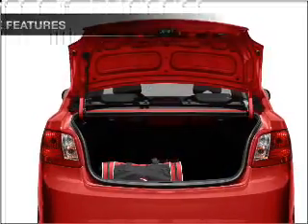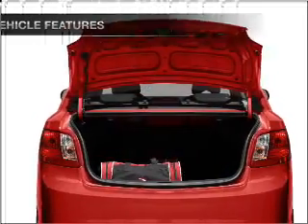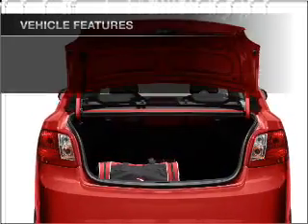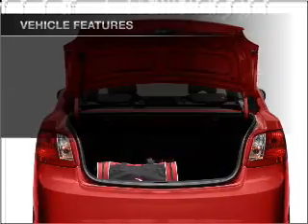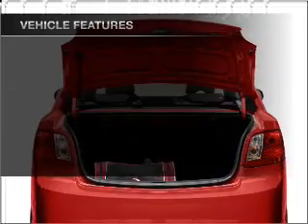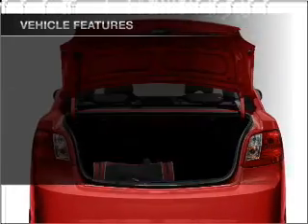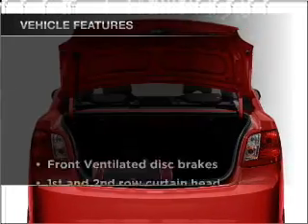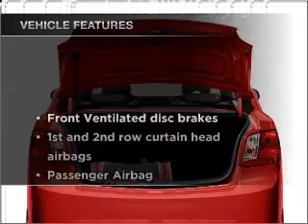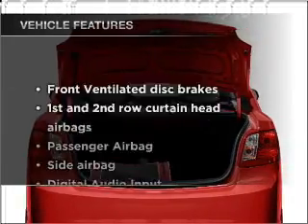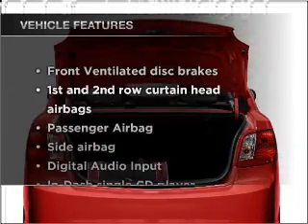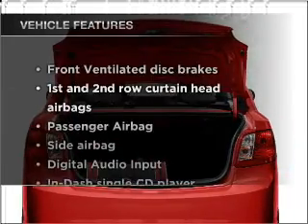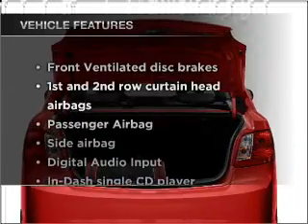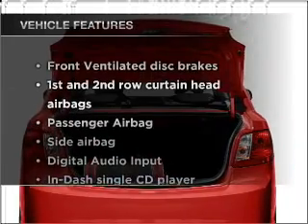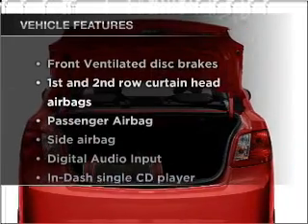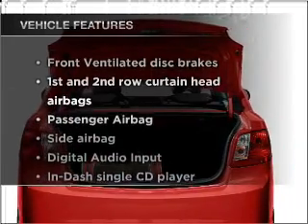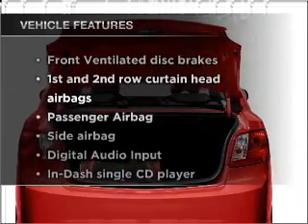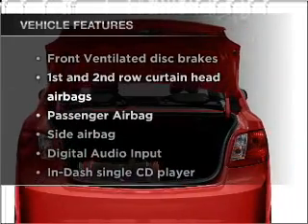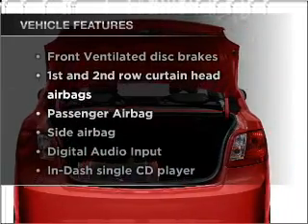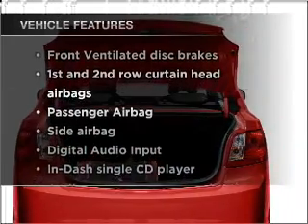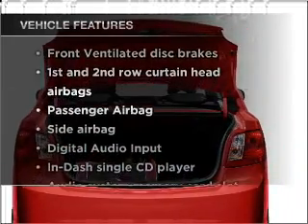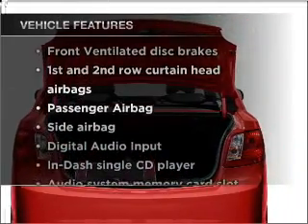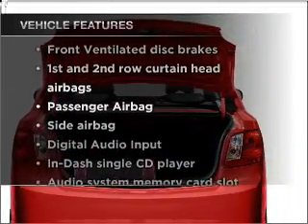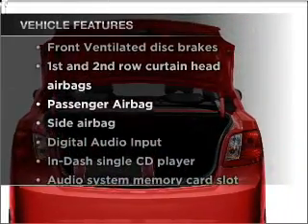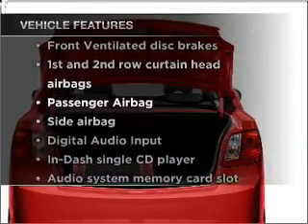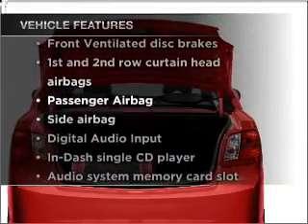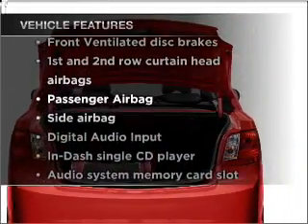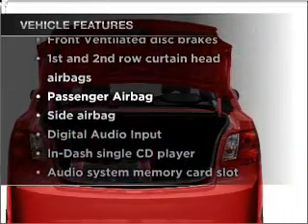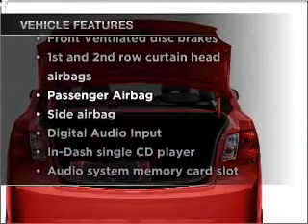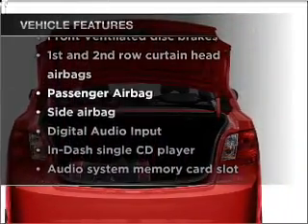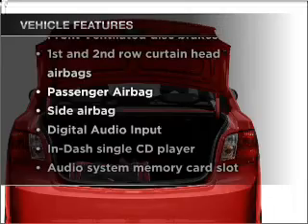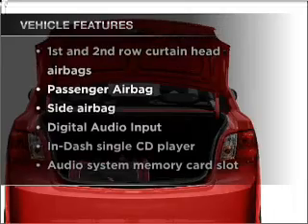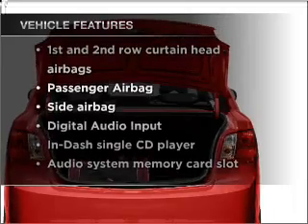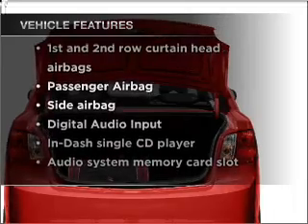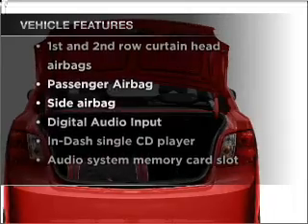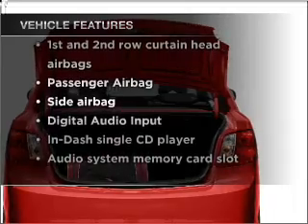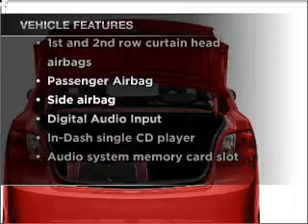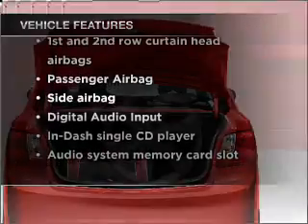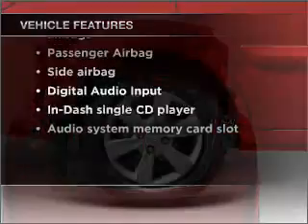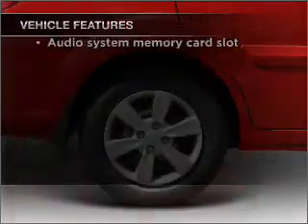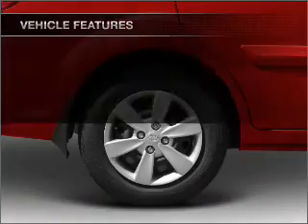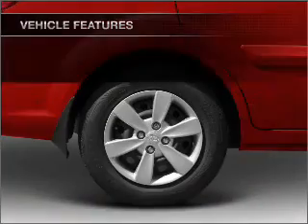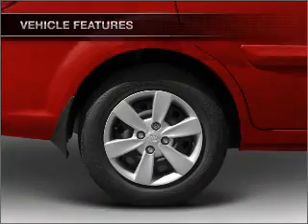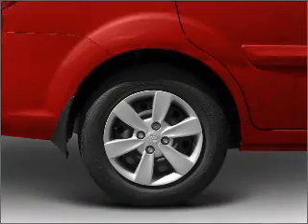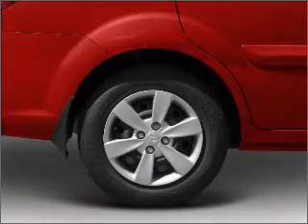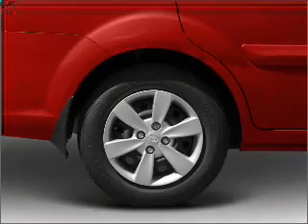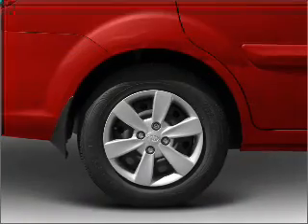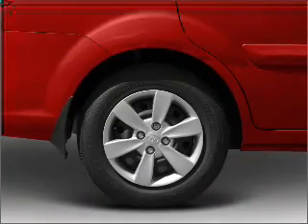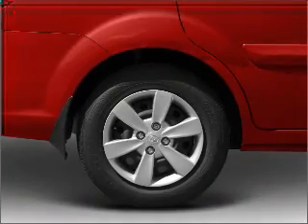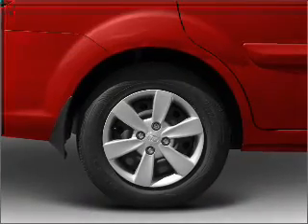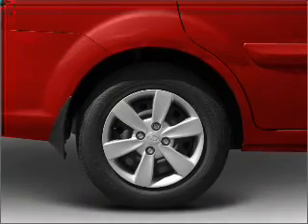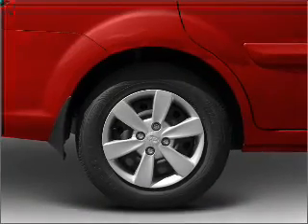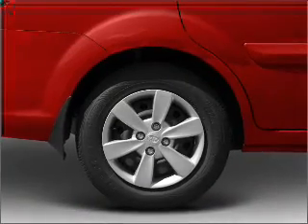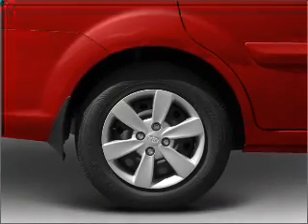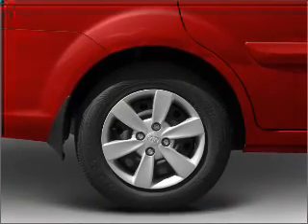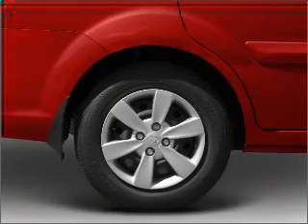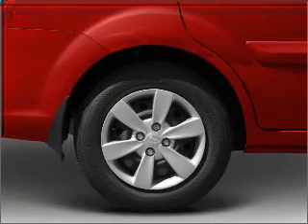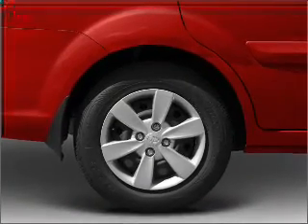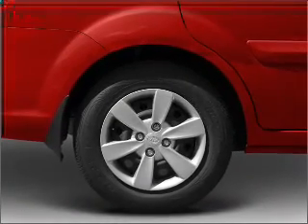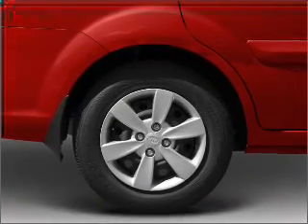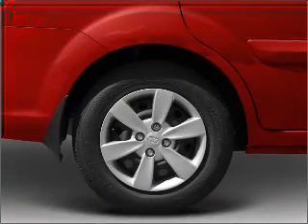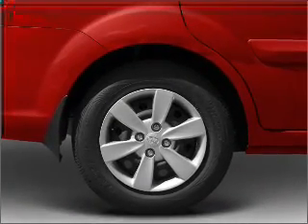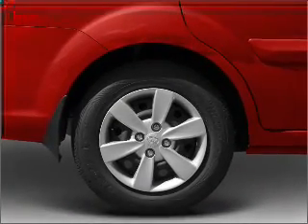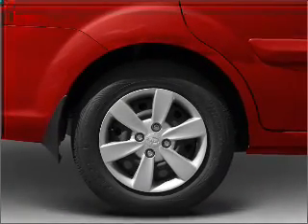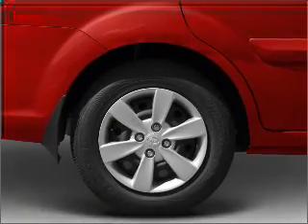Enjoy these notable features included in this vehicle: an AM/FM stereo with a CD player. Call today to schedule a test drive.